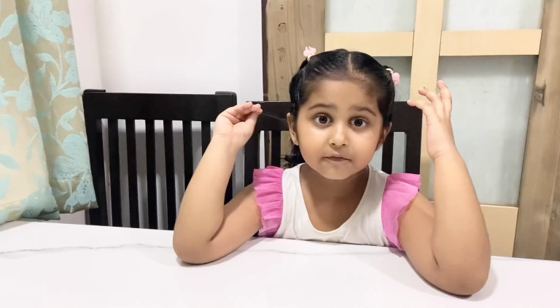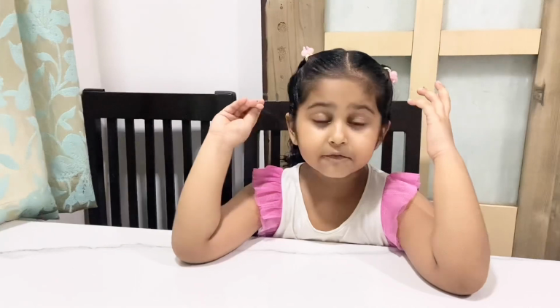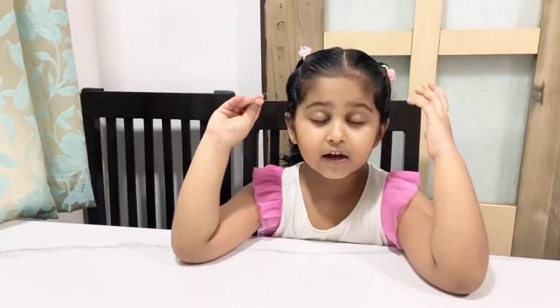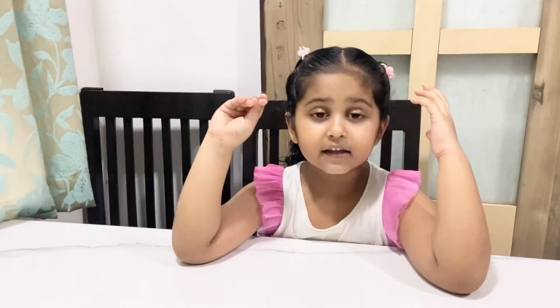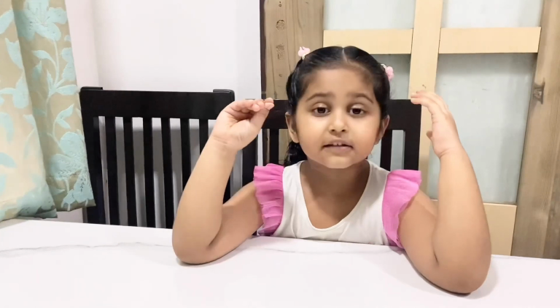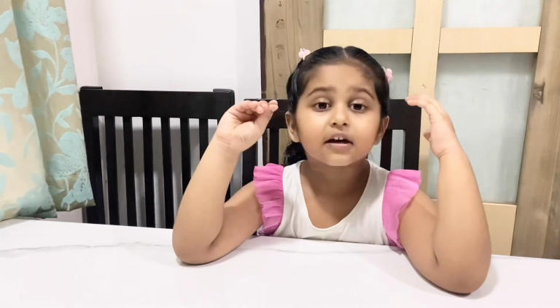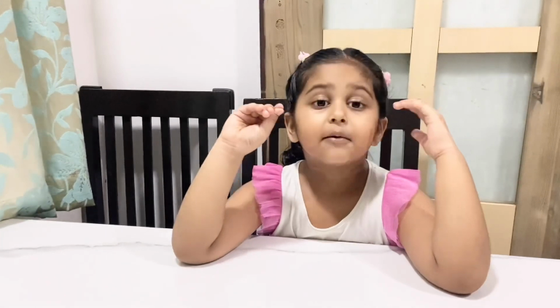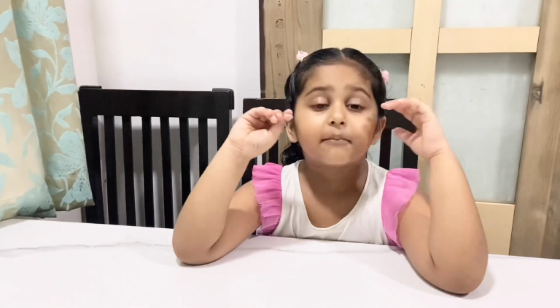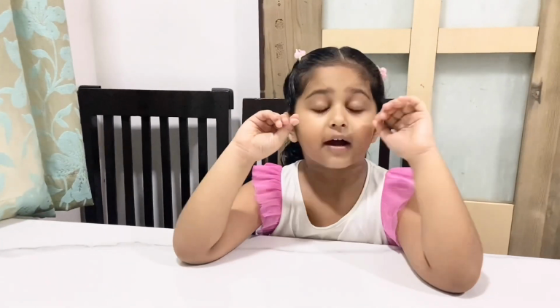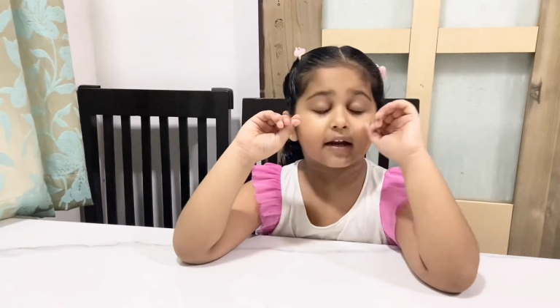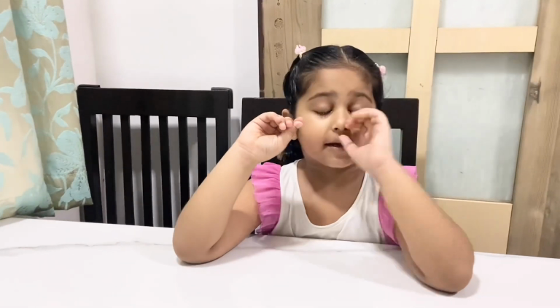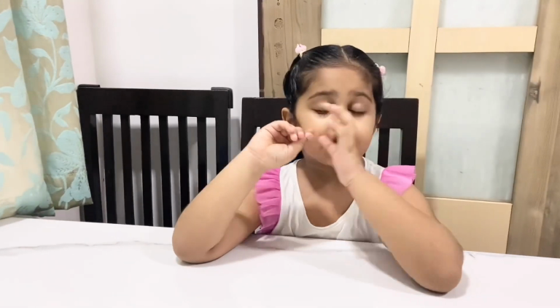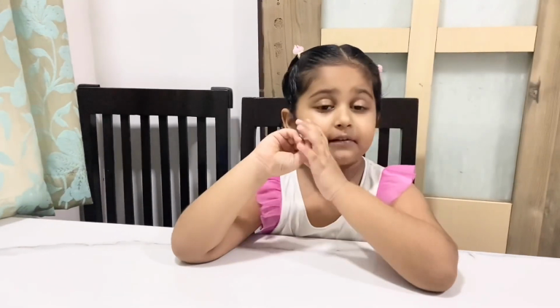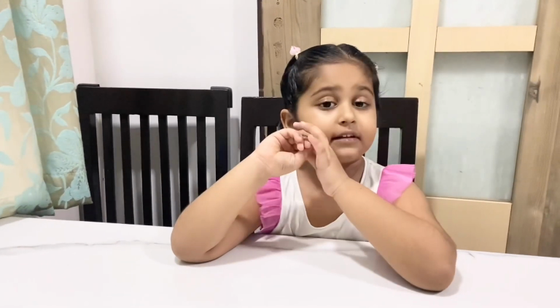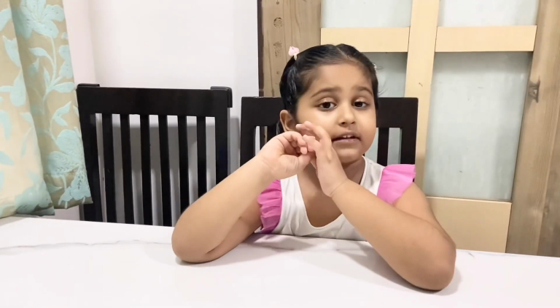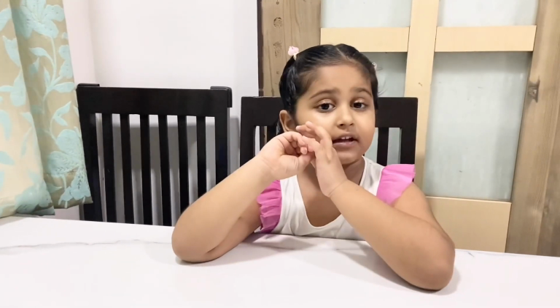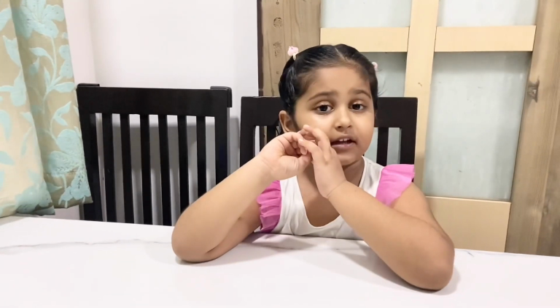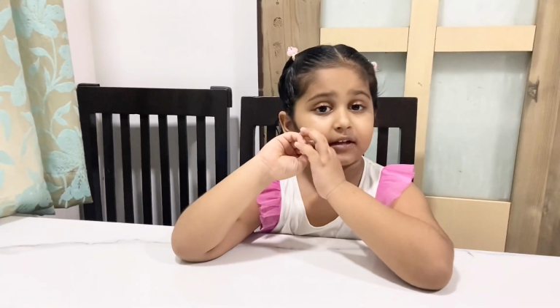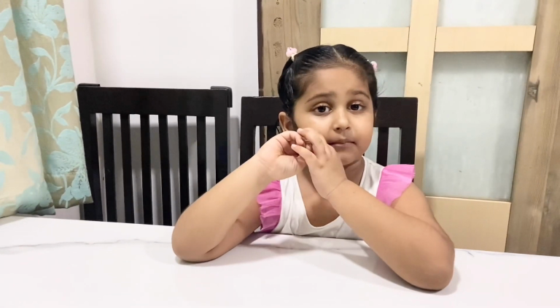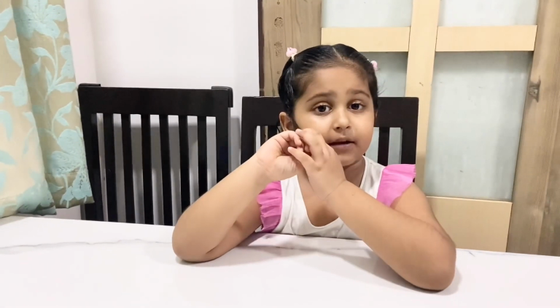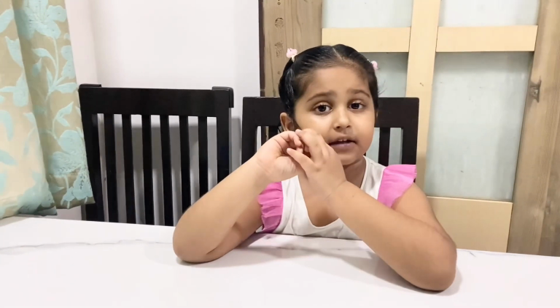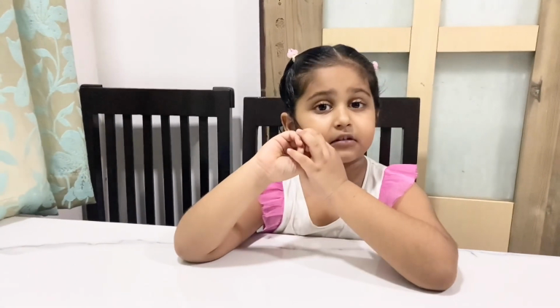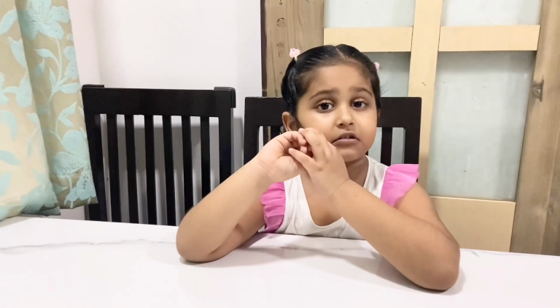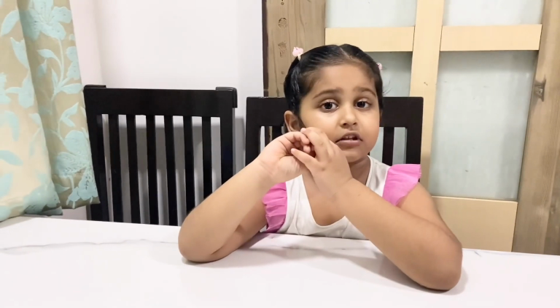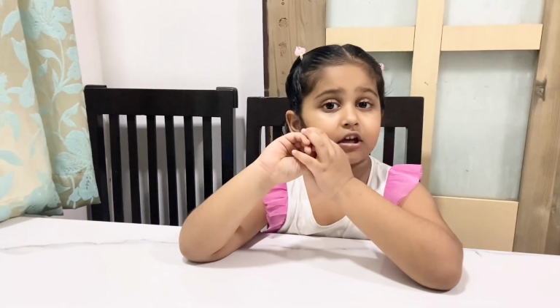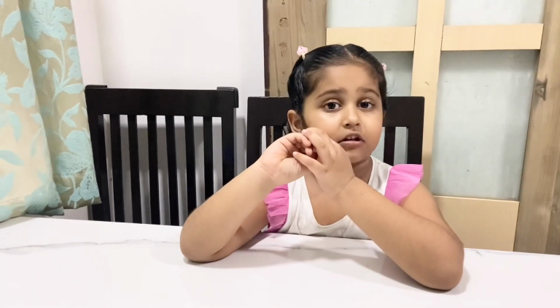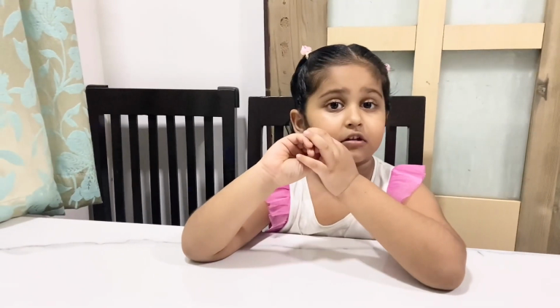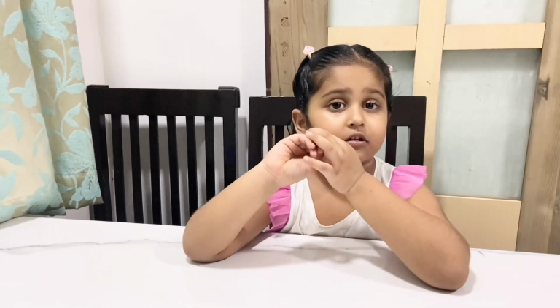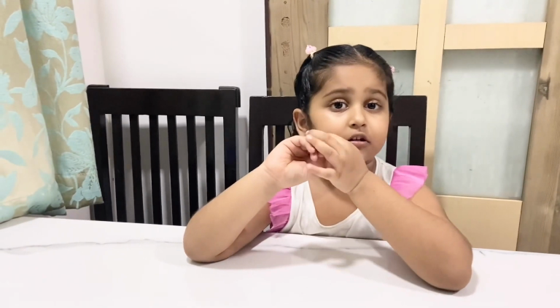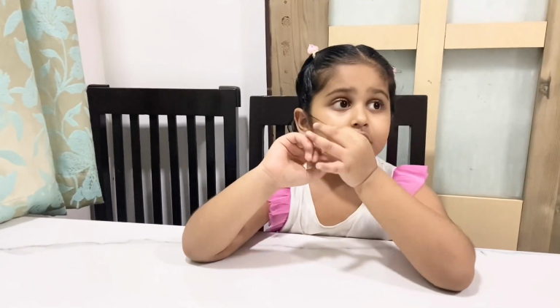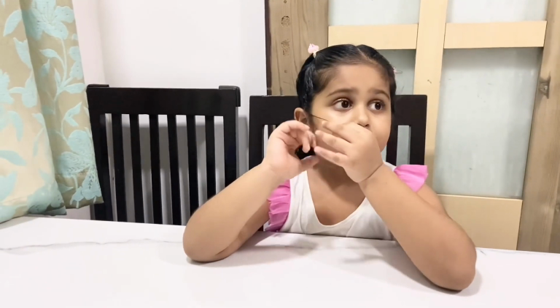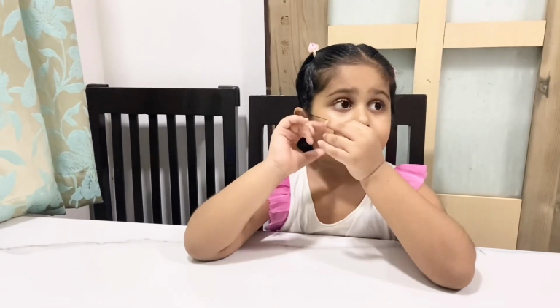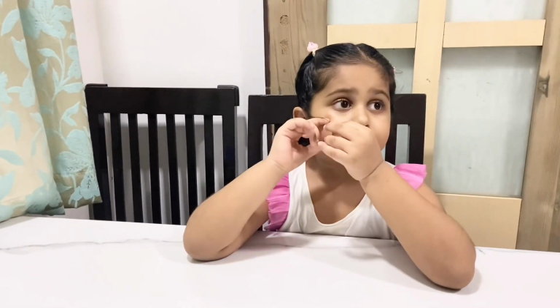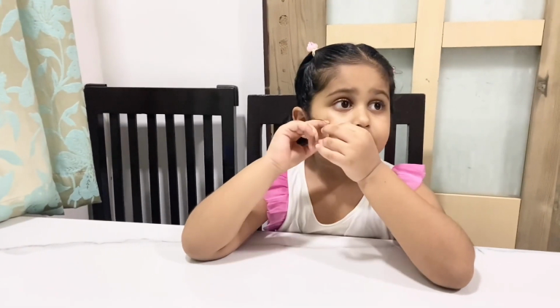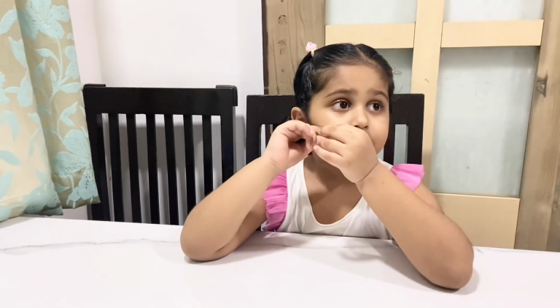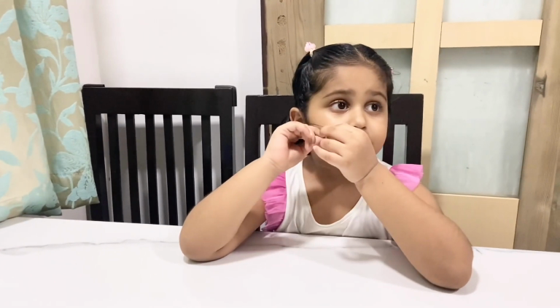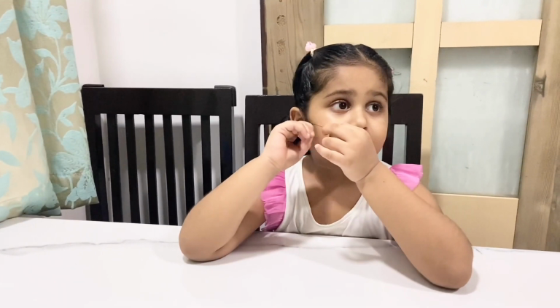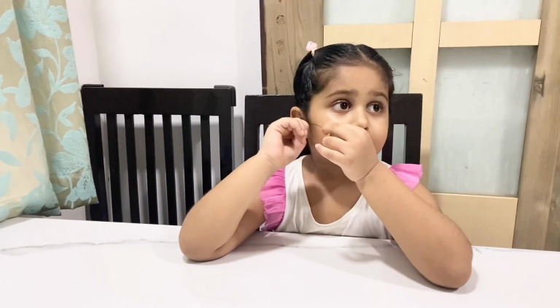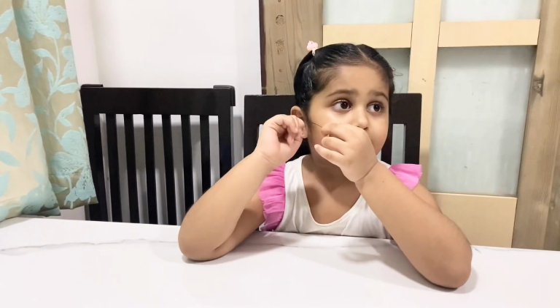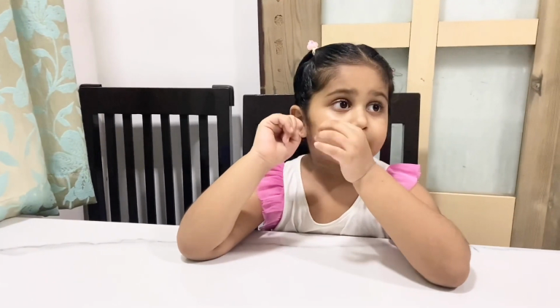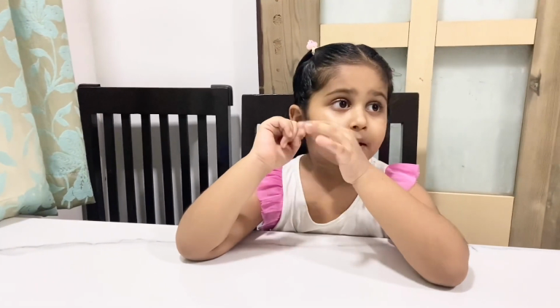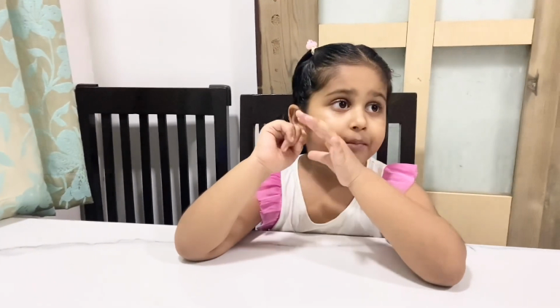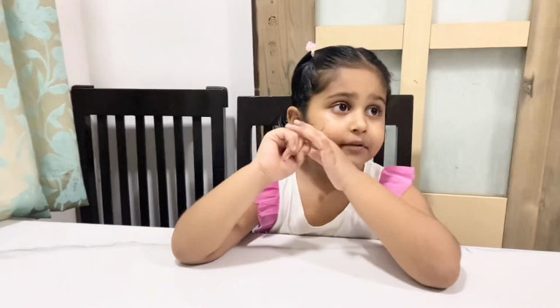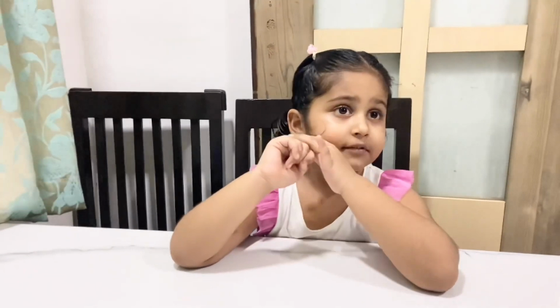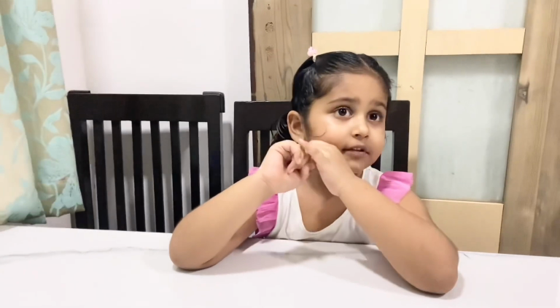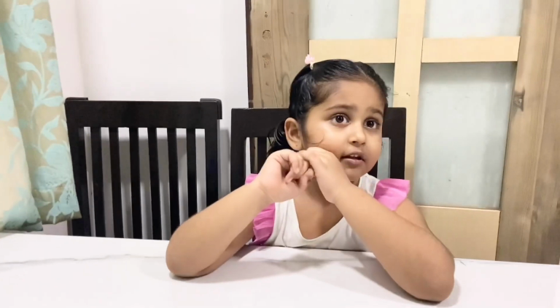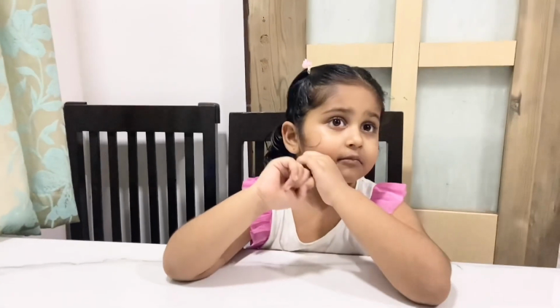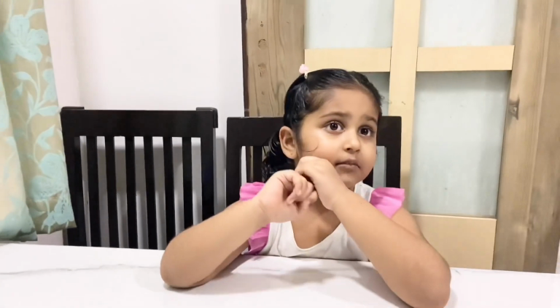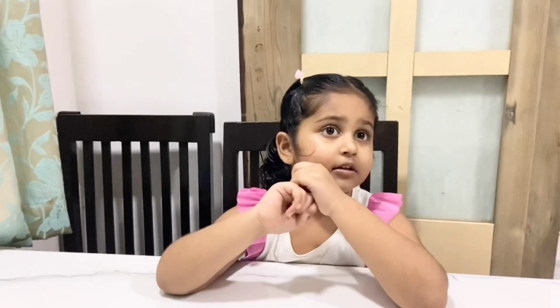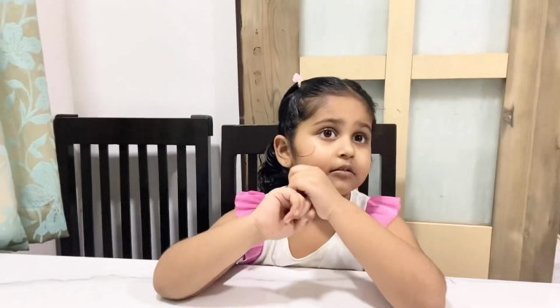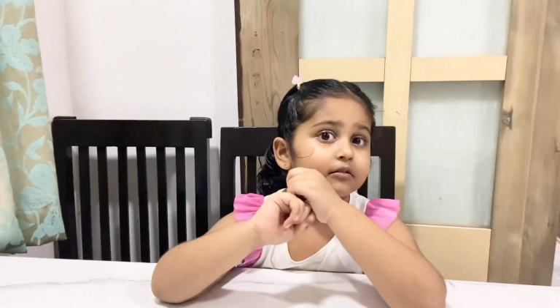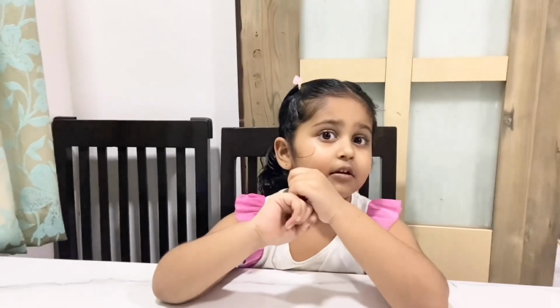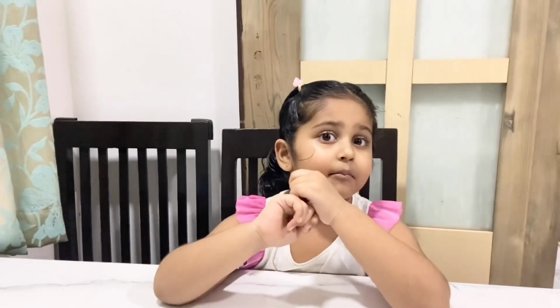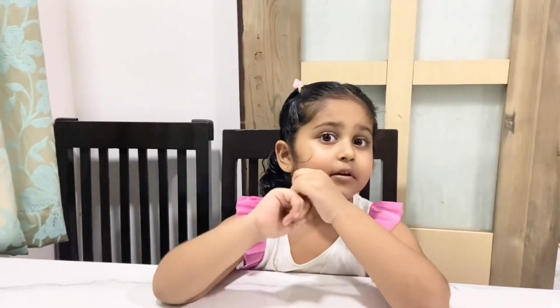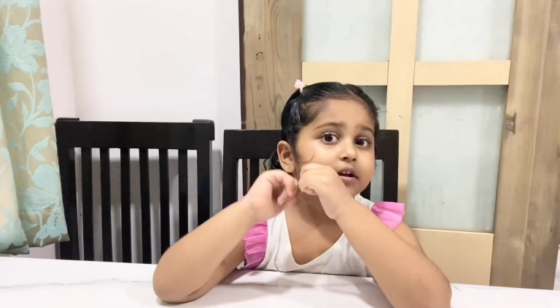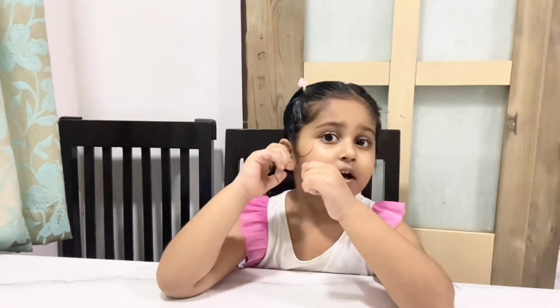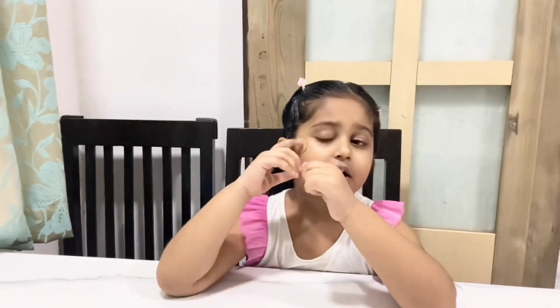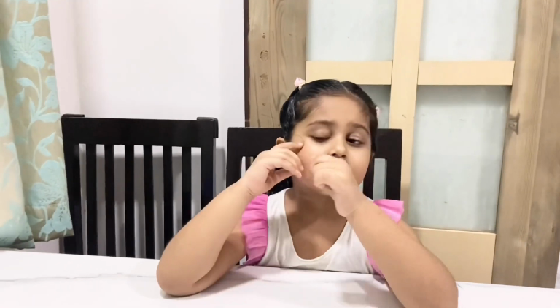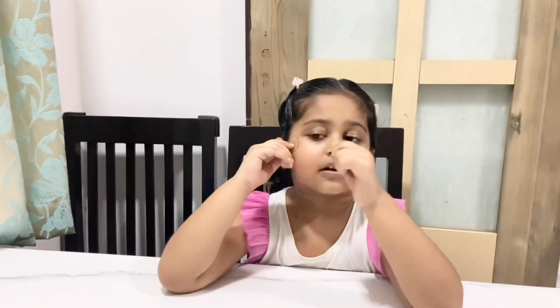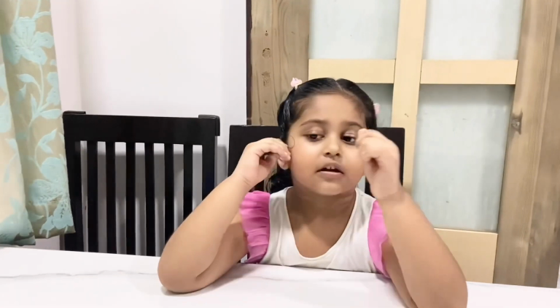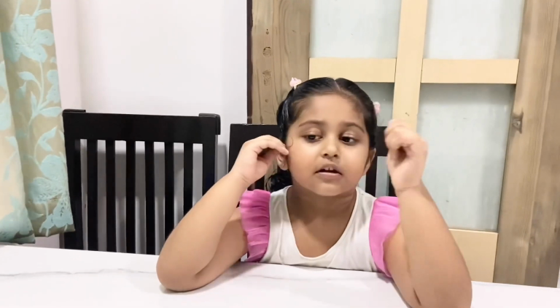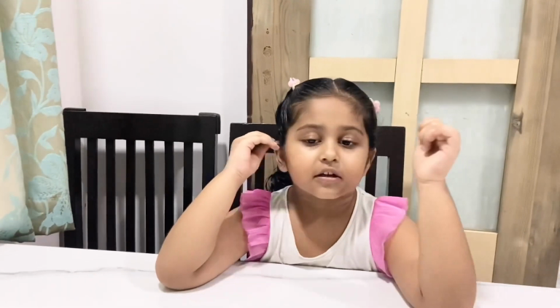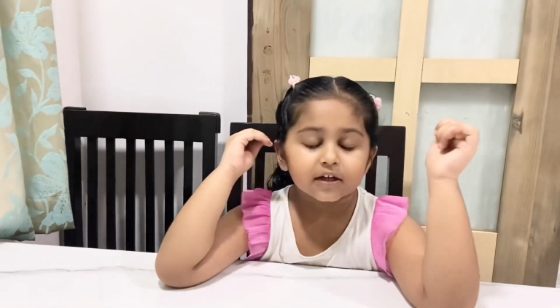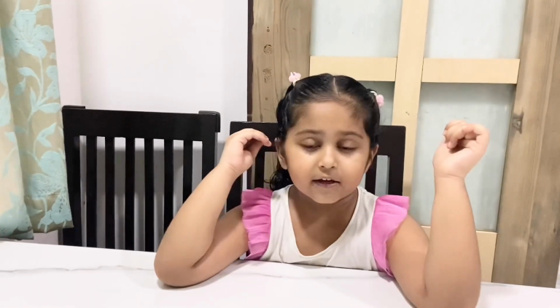Hey friends, my name is Hina and I am back again. Today my Baba sent me a Ramadan gift.